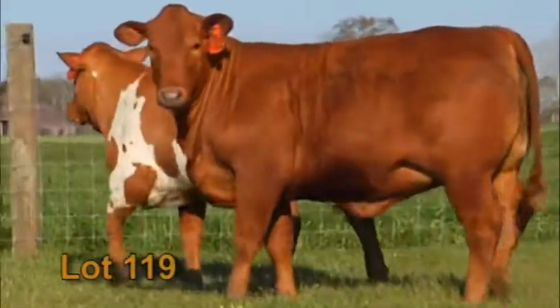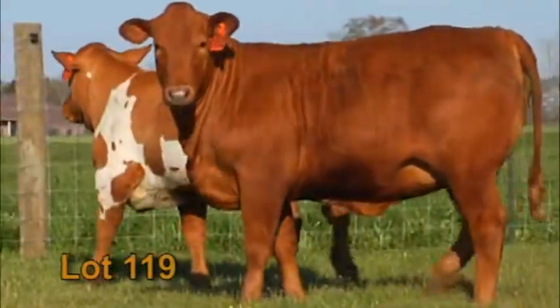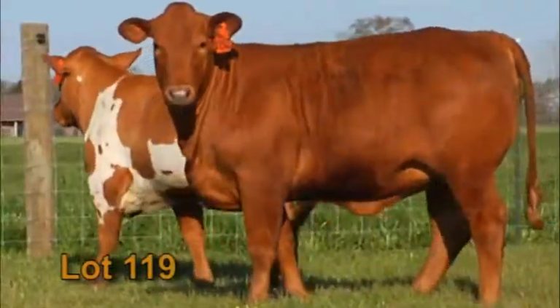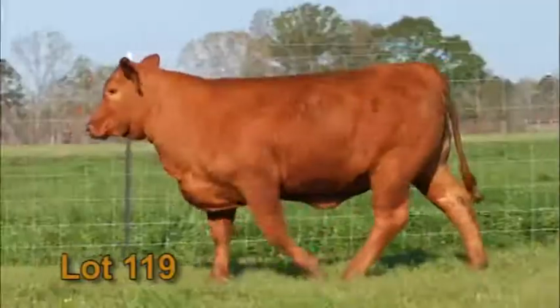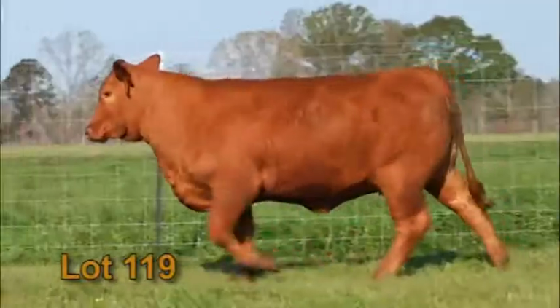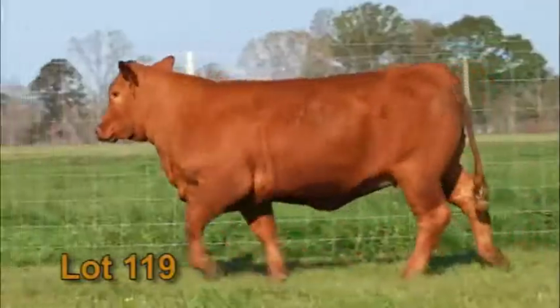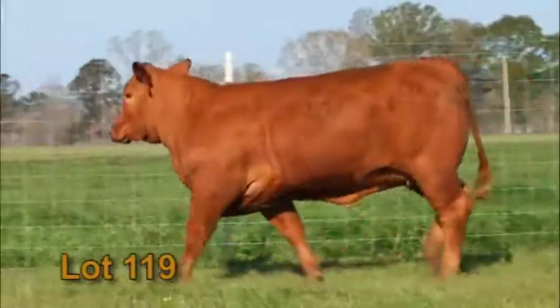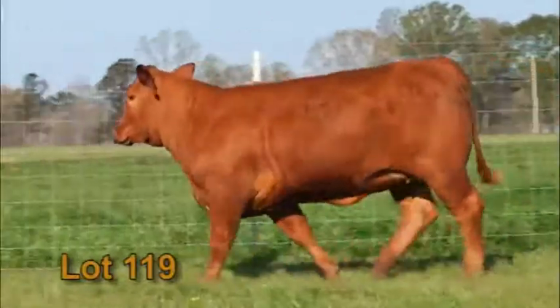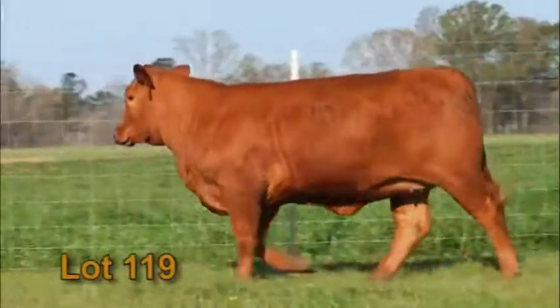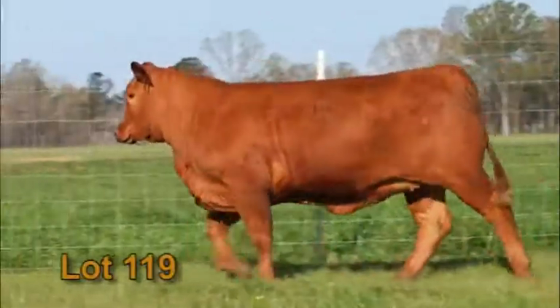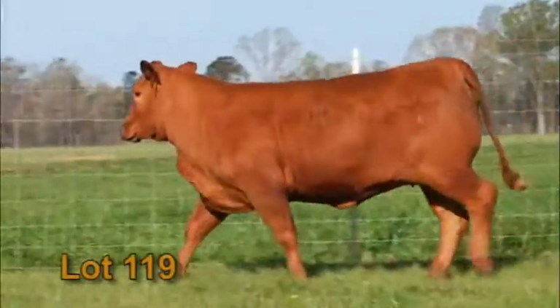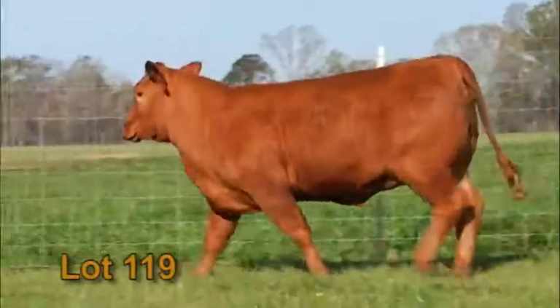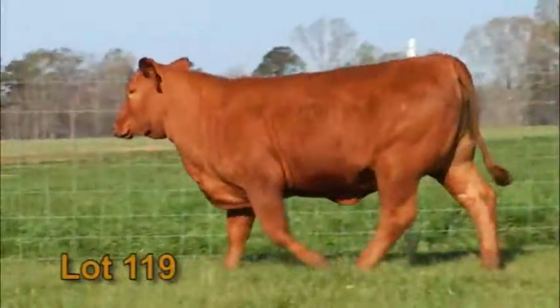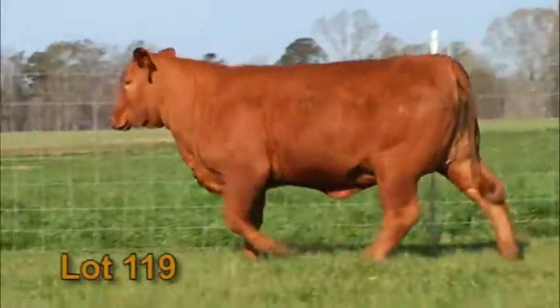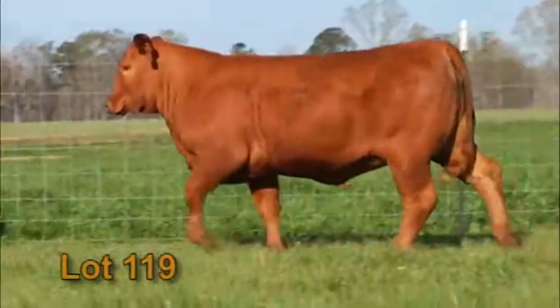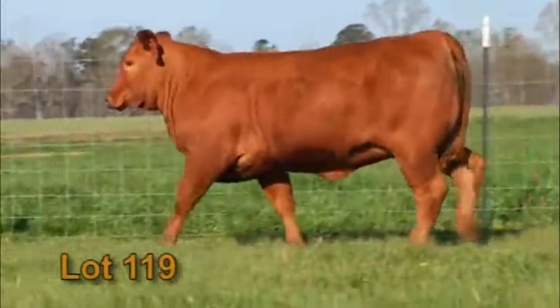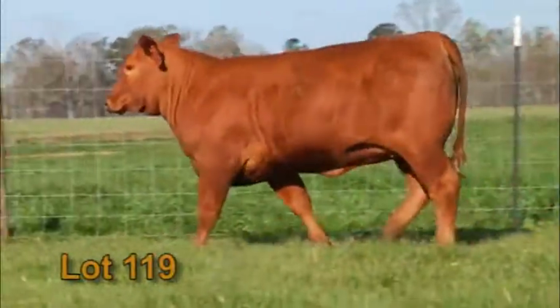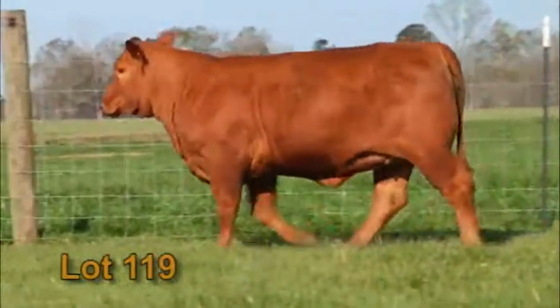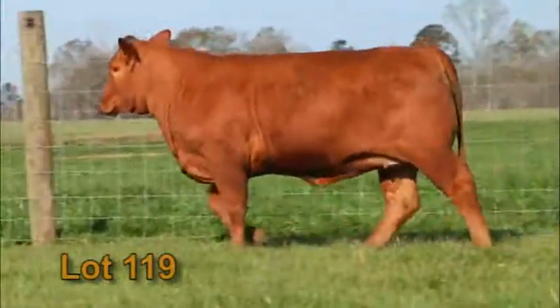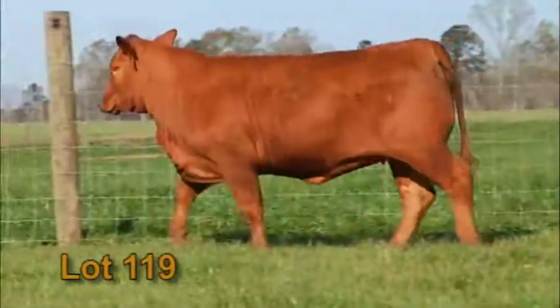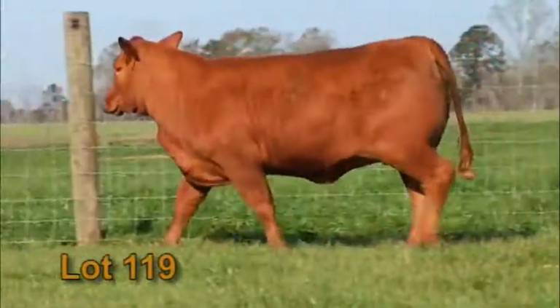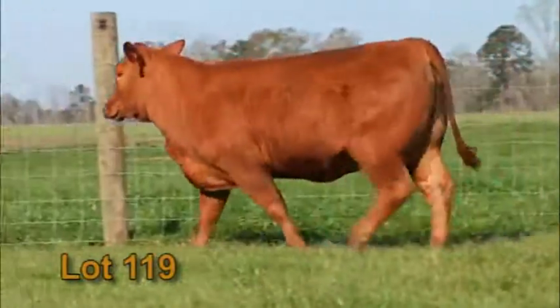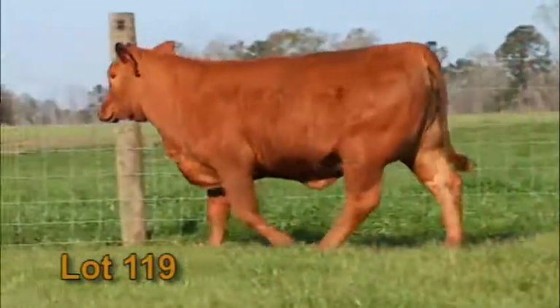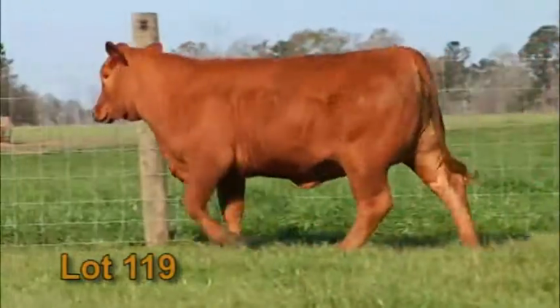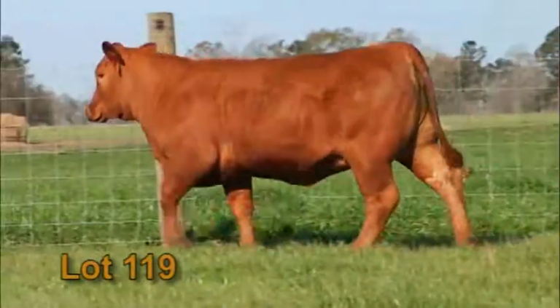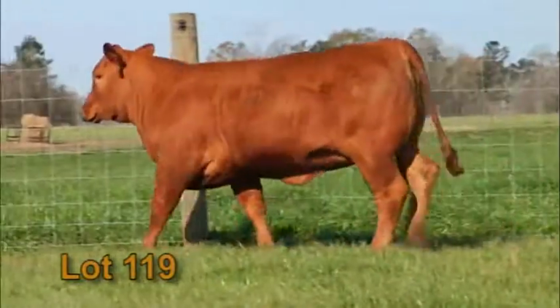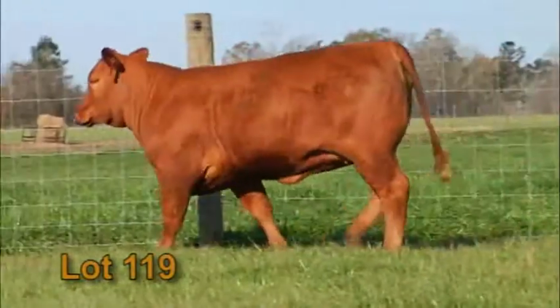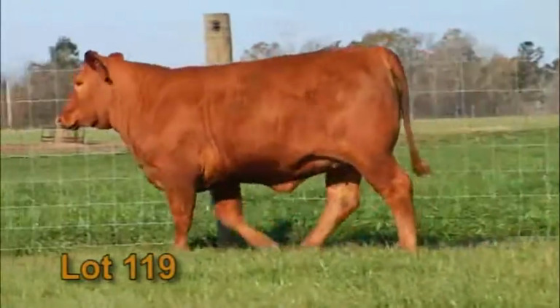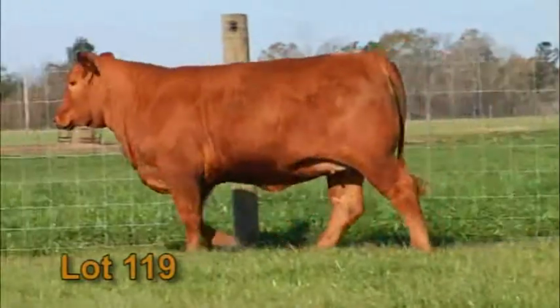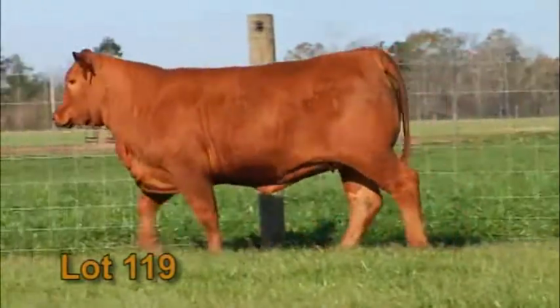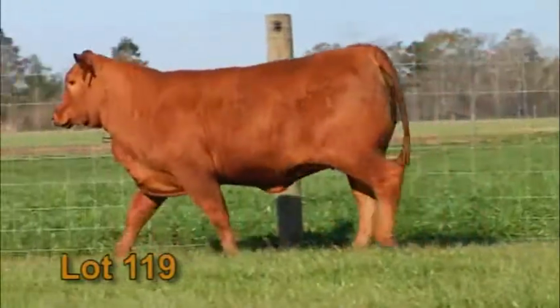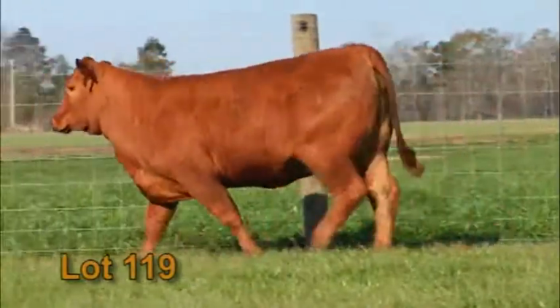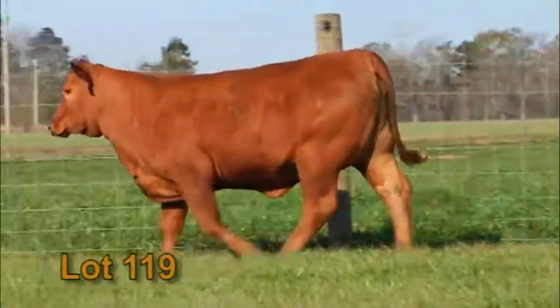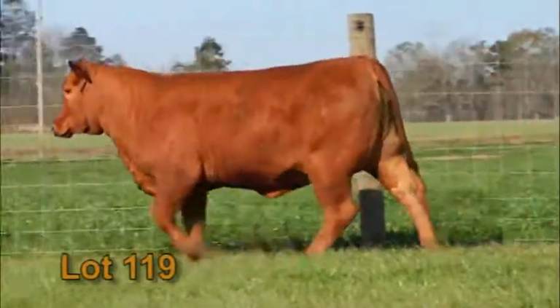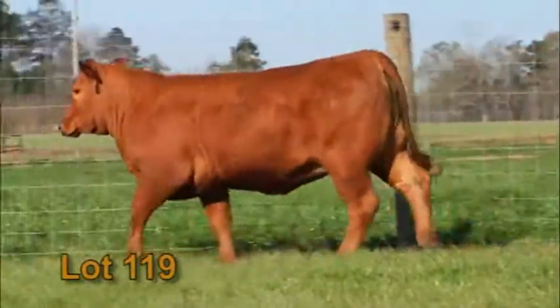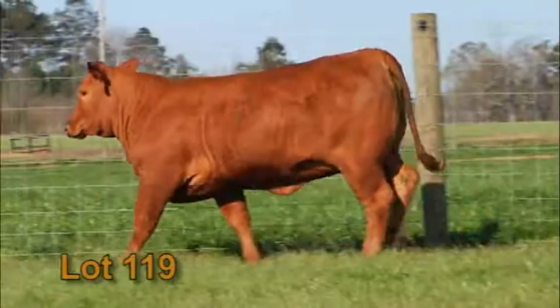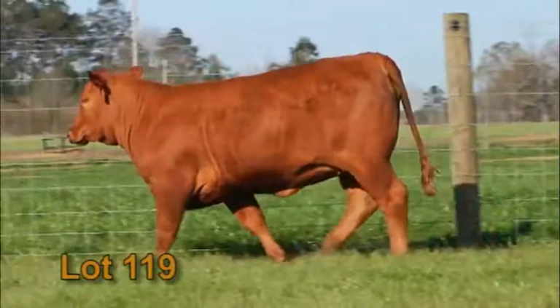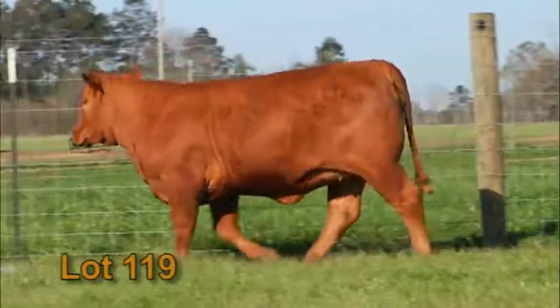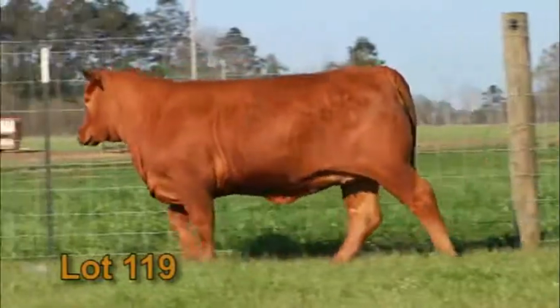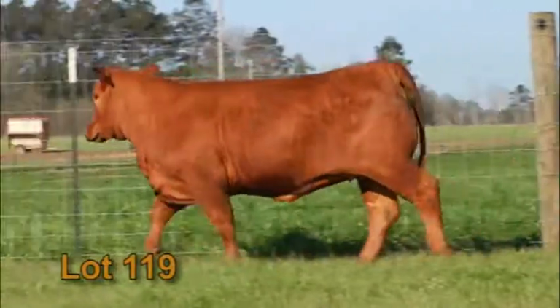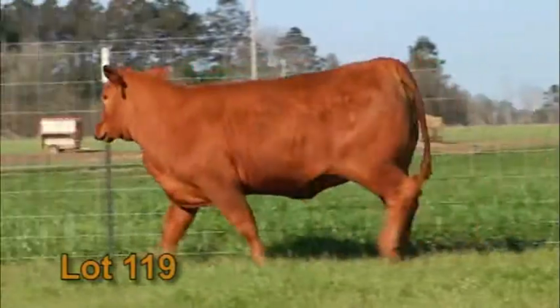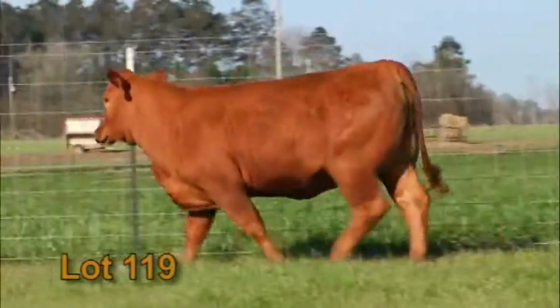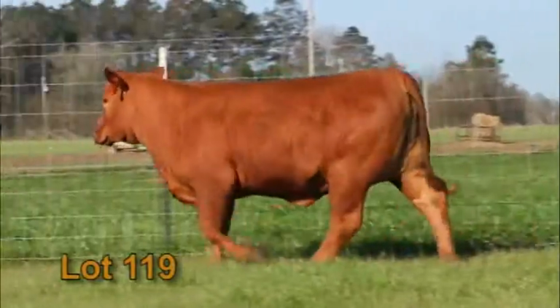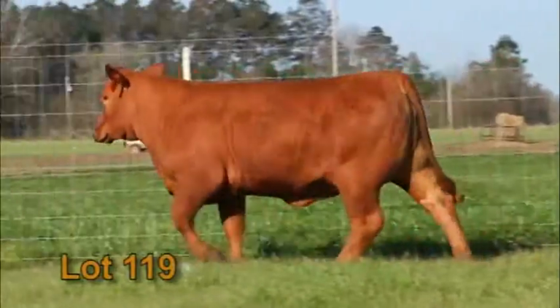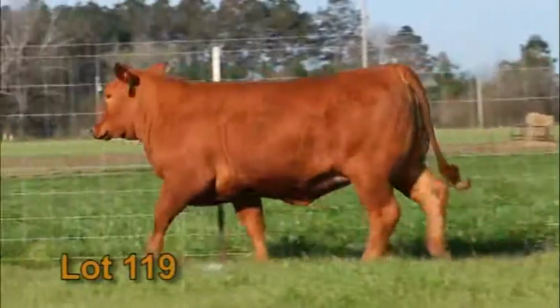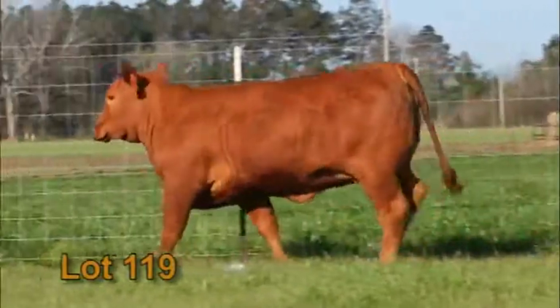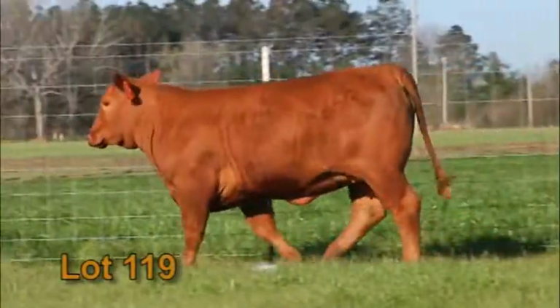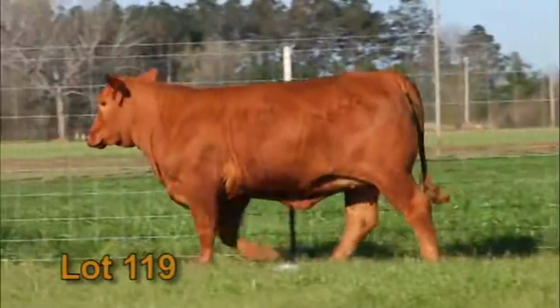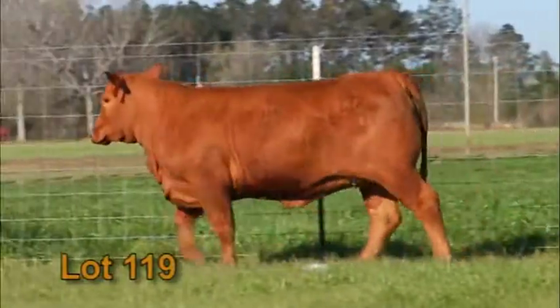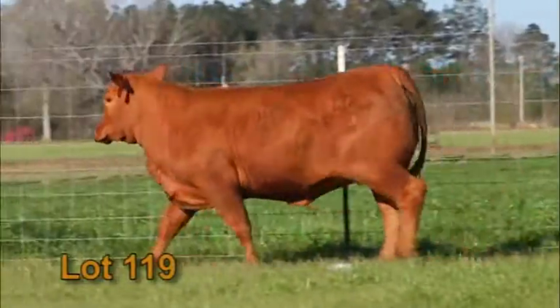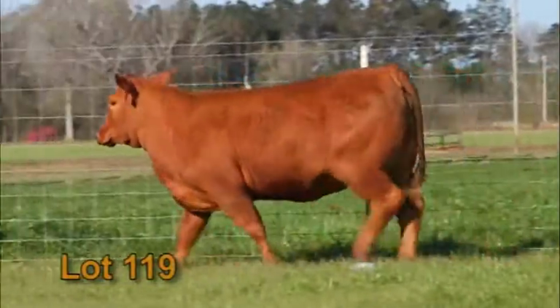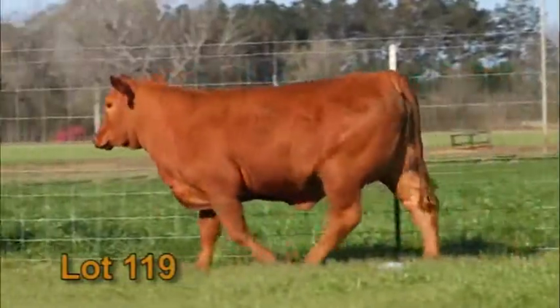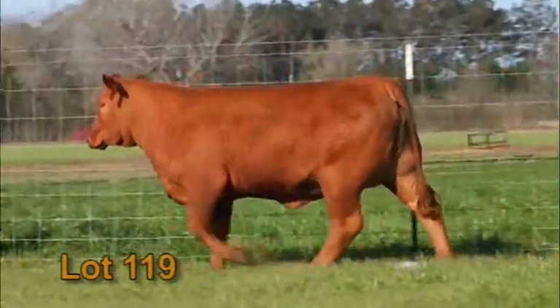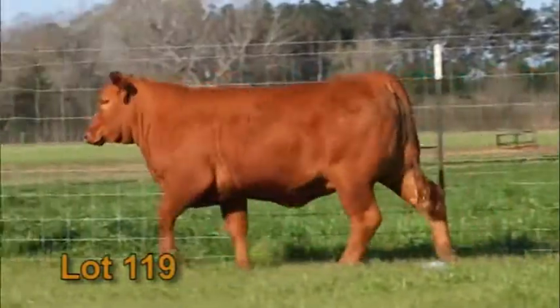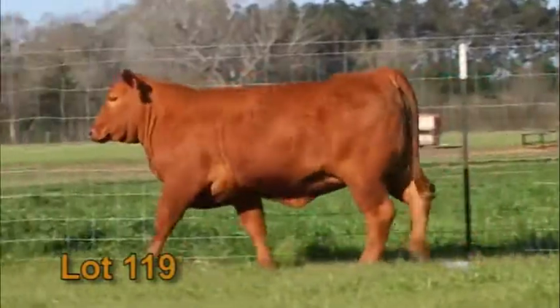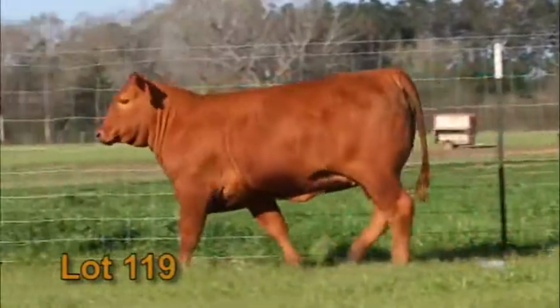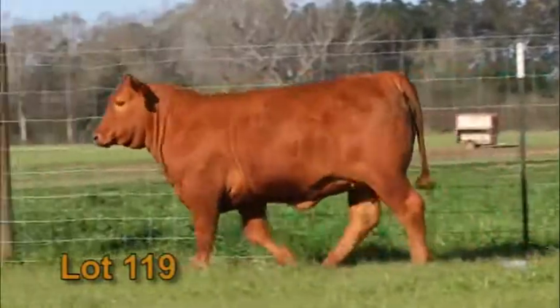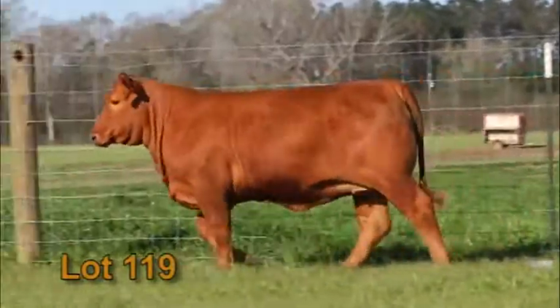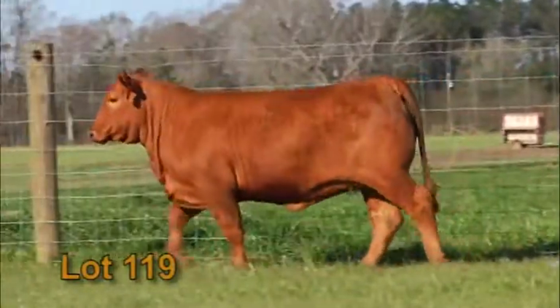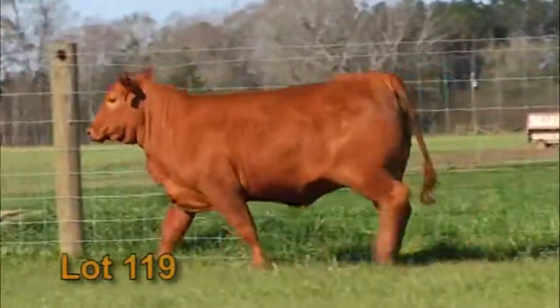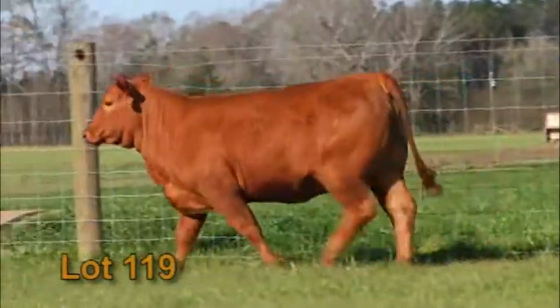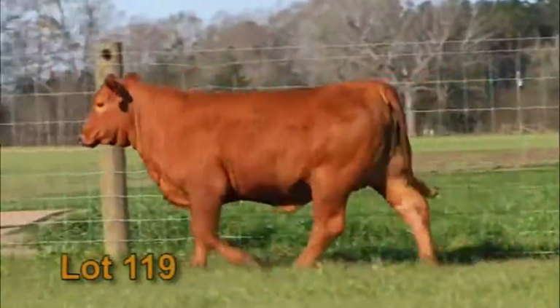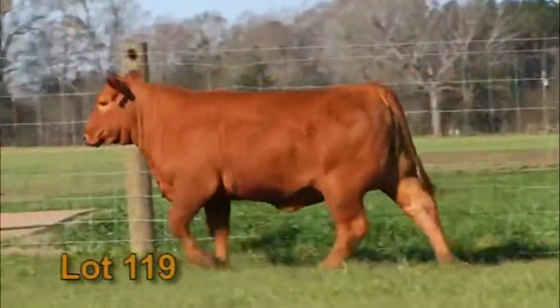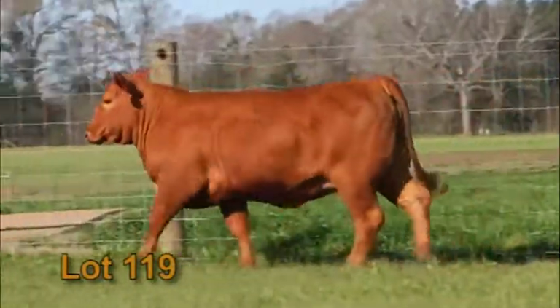Dreamcatcher brings in that predictability with the genetics. Now you can take her and breed her to any bull out there and retain all the good stuff.